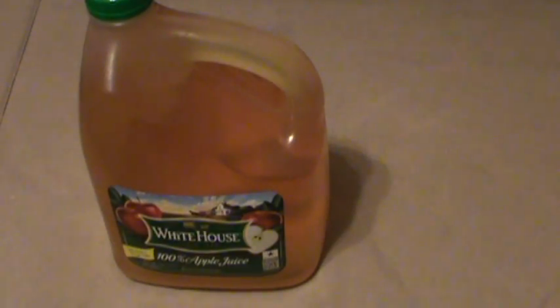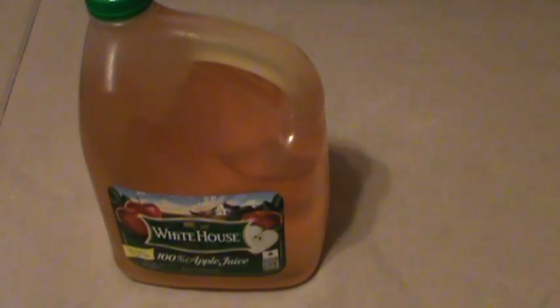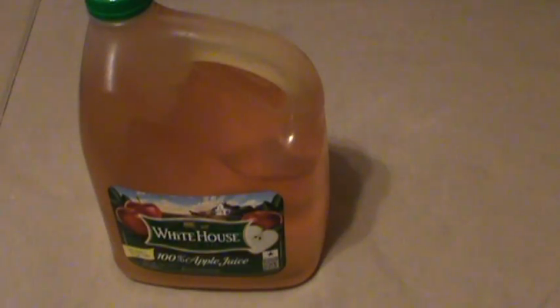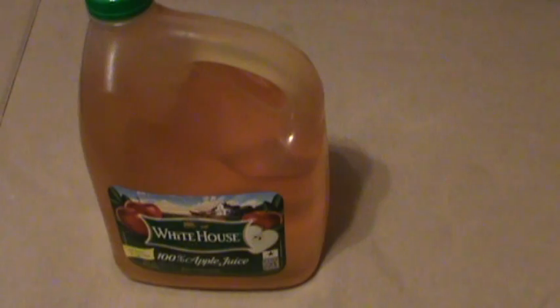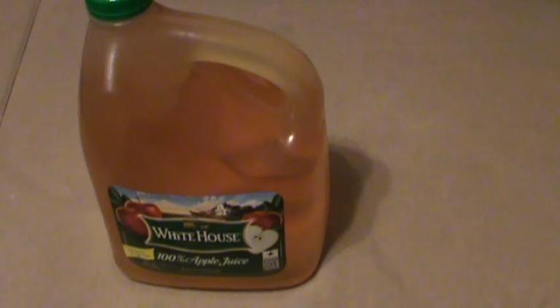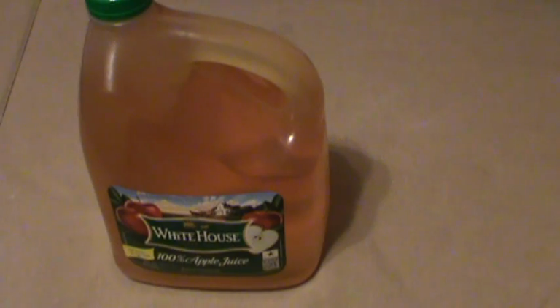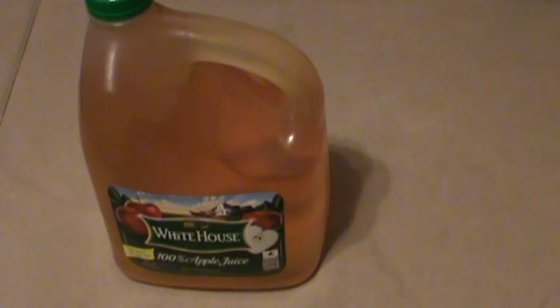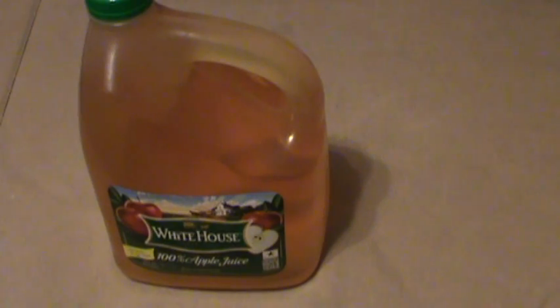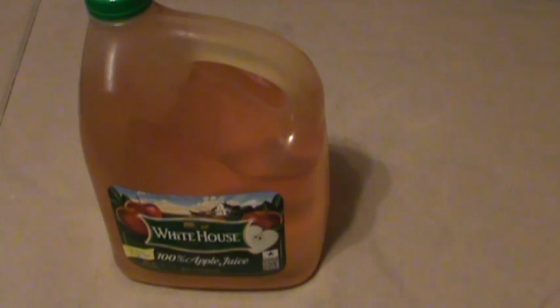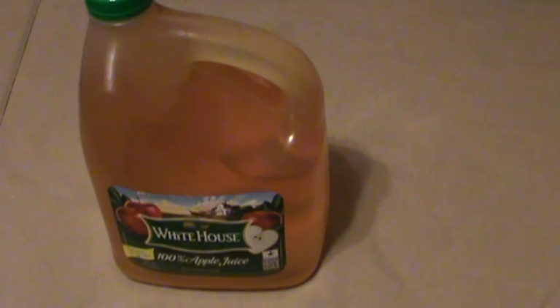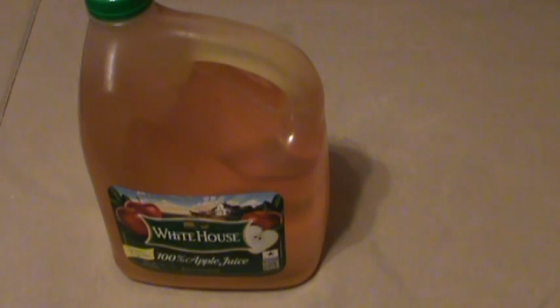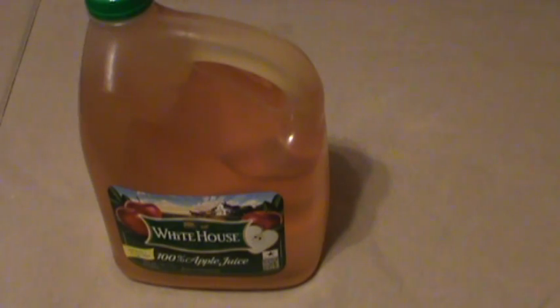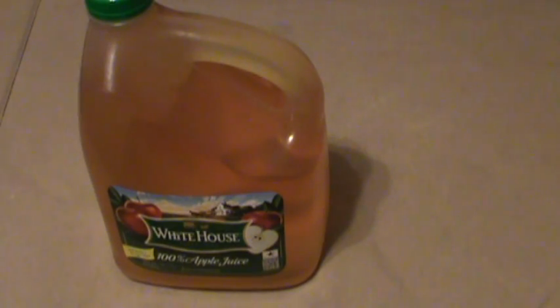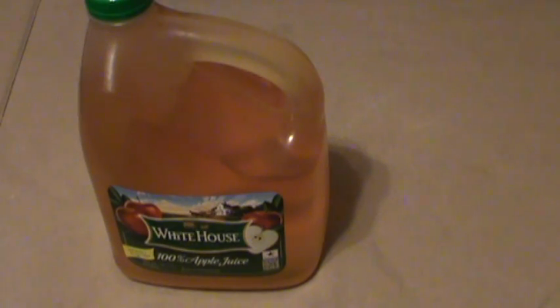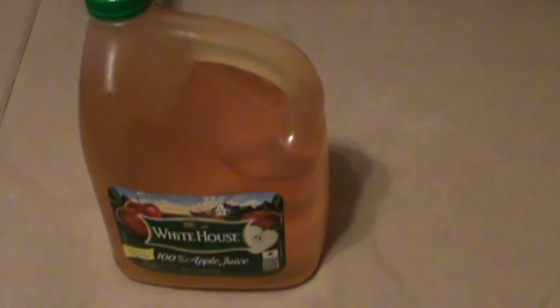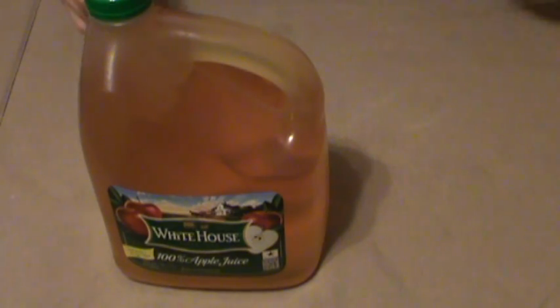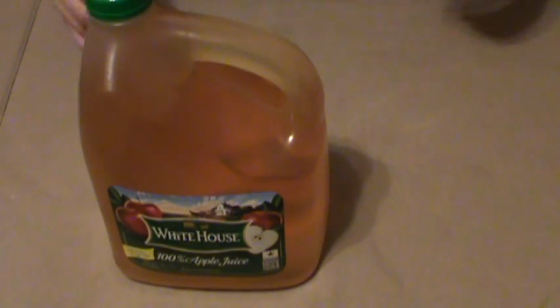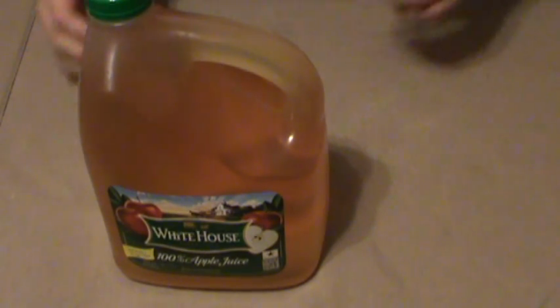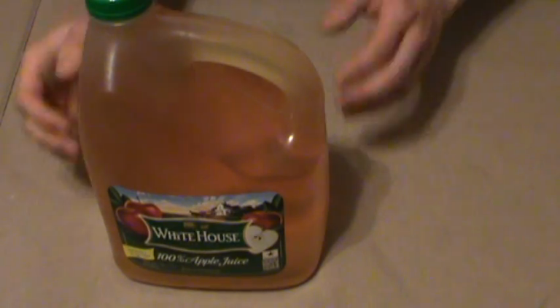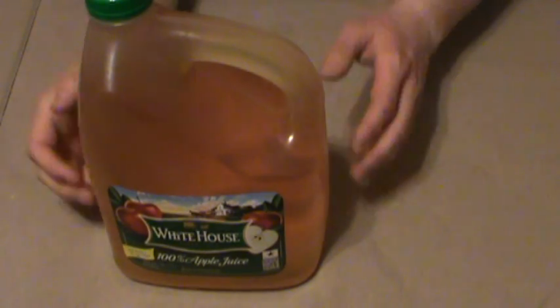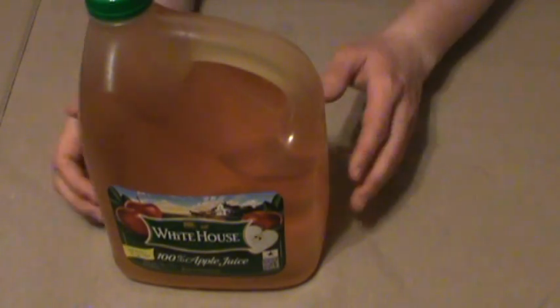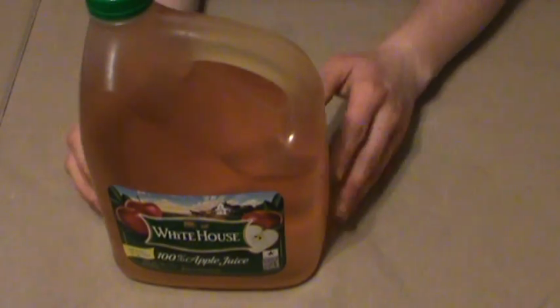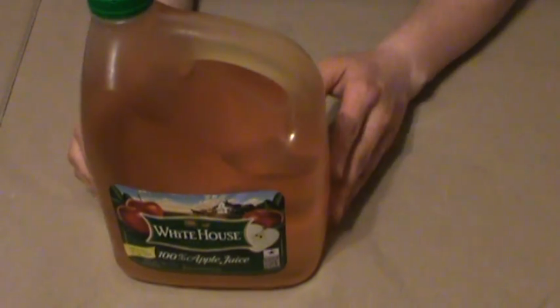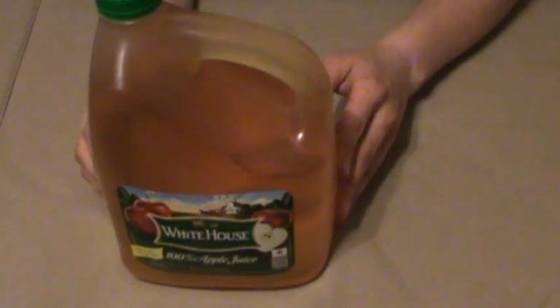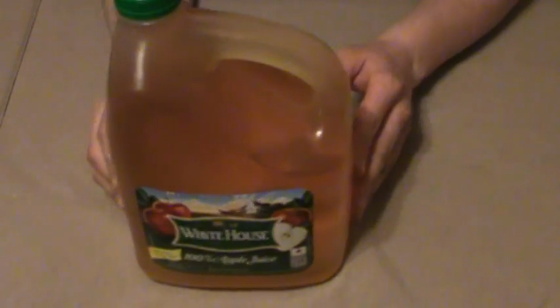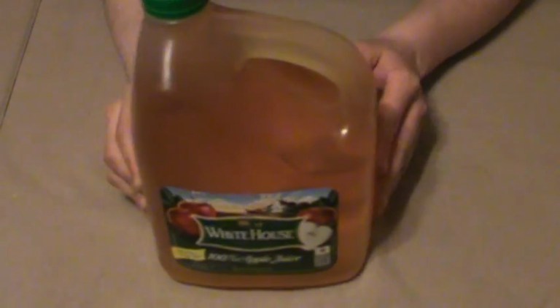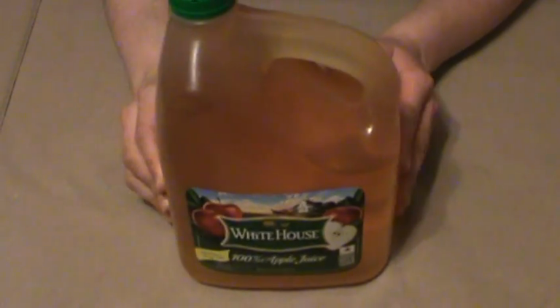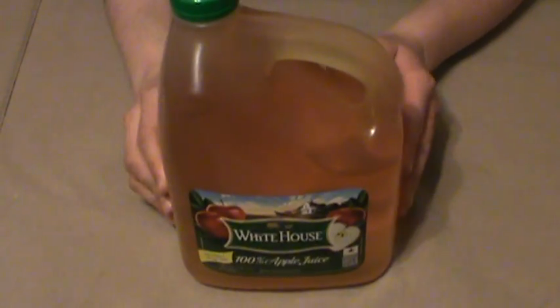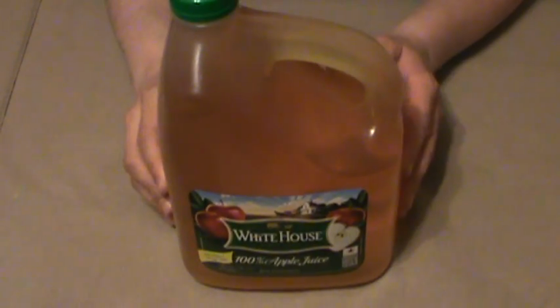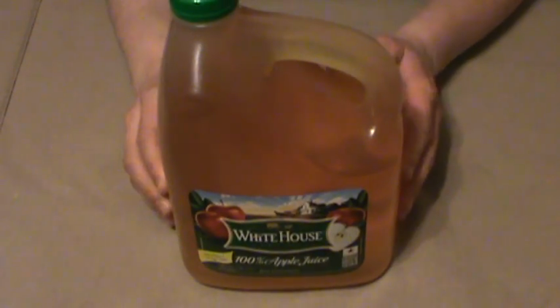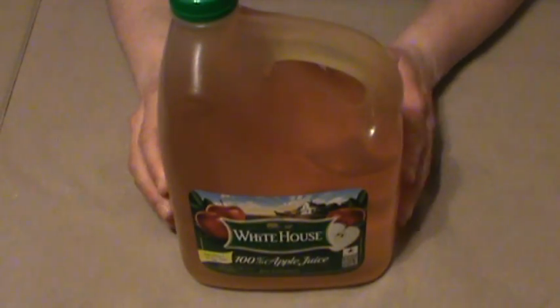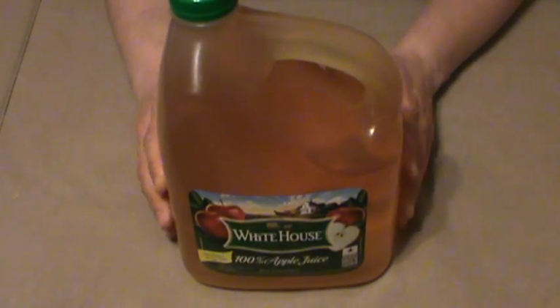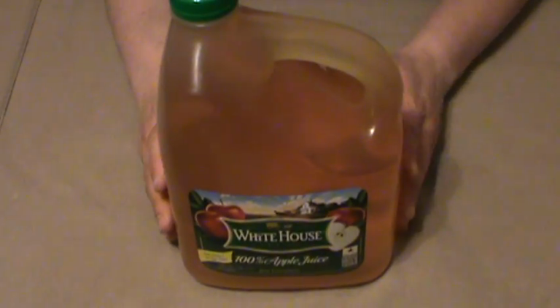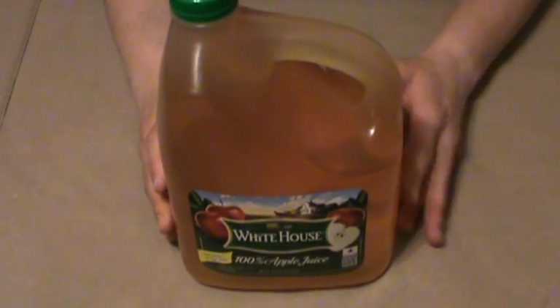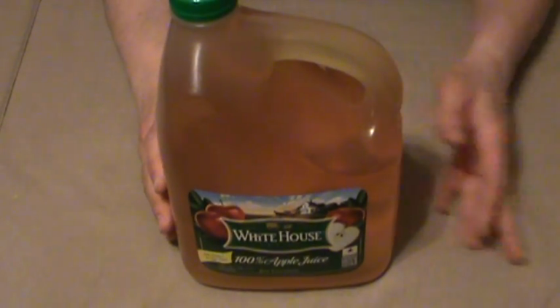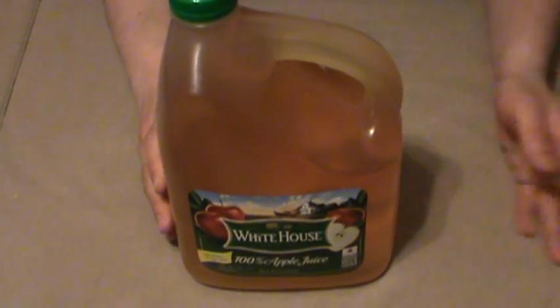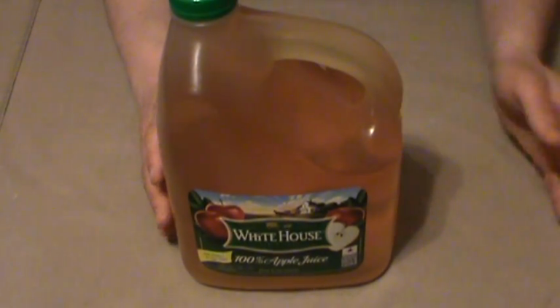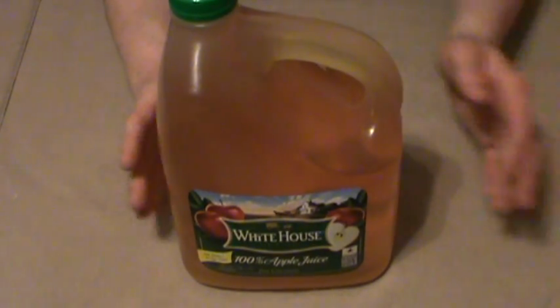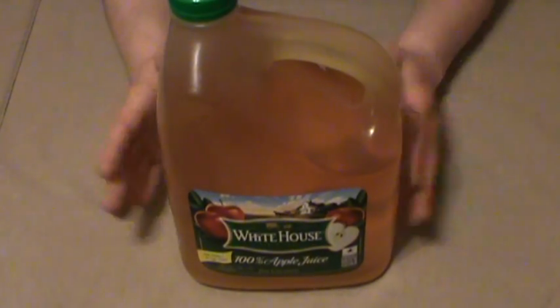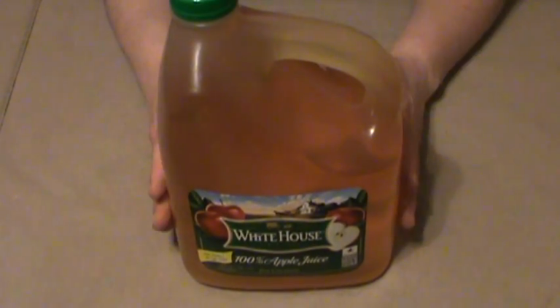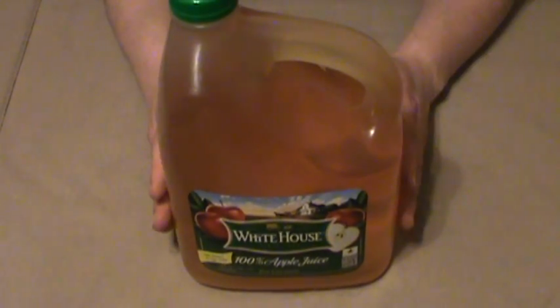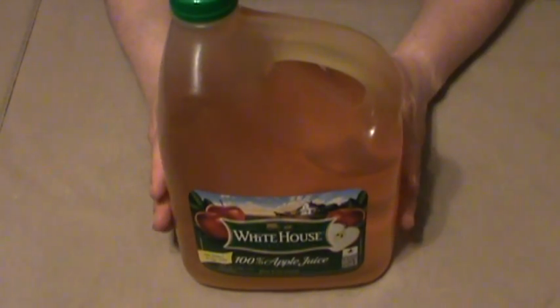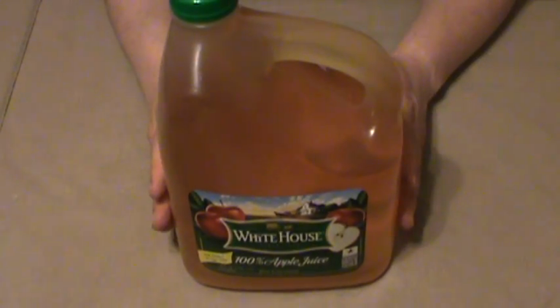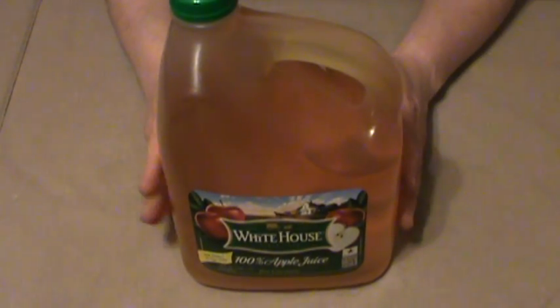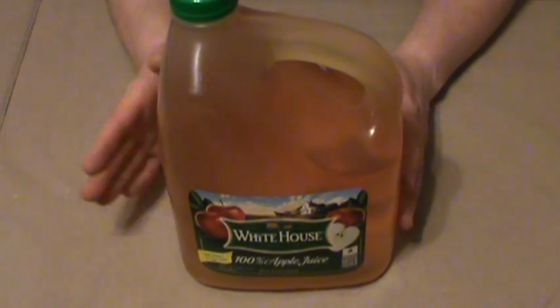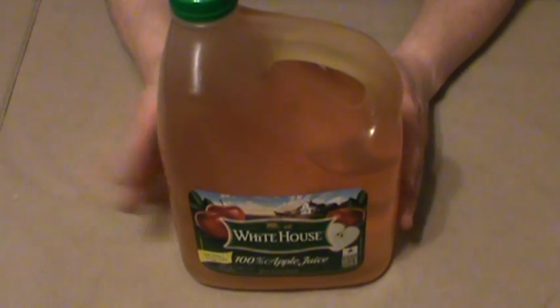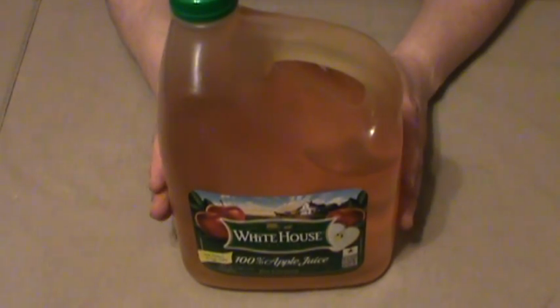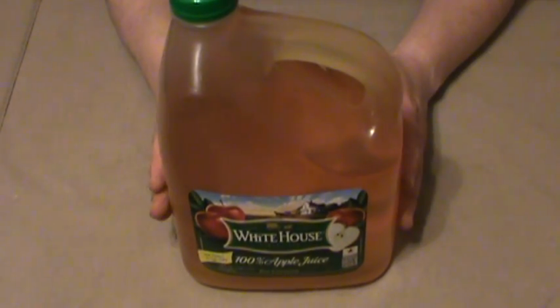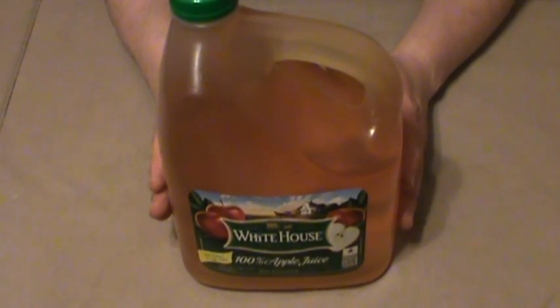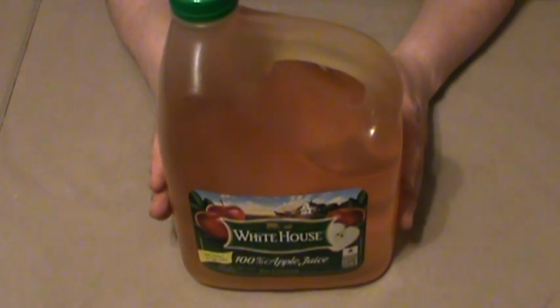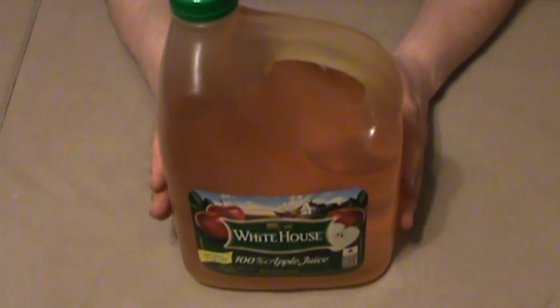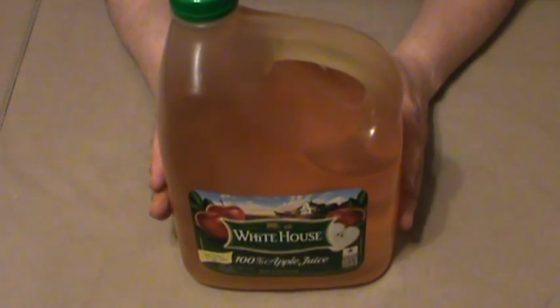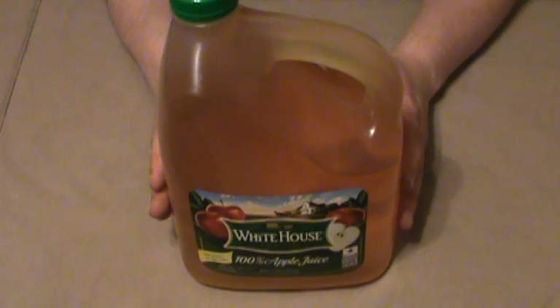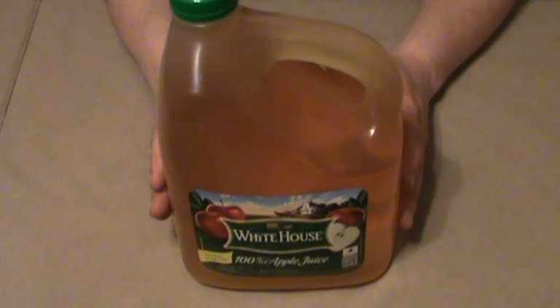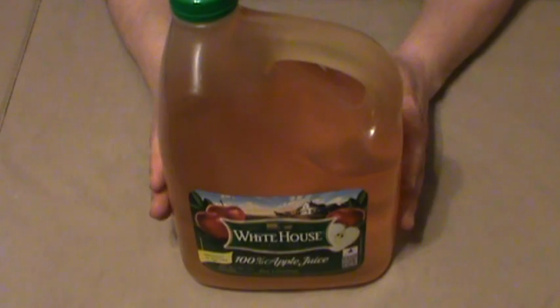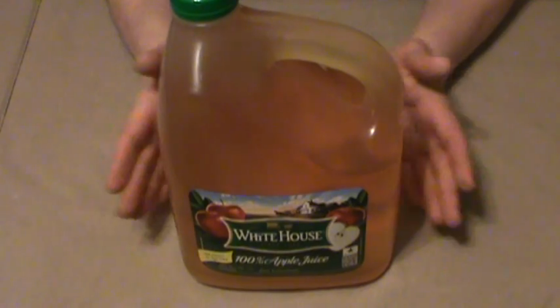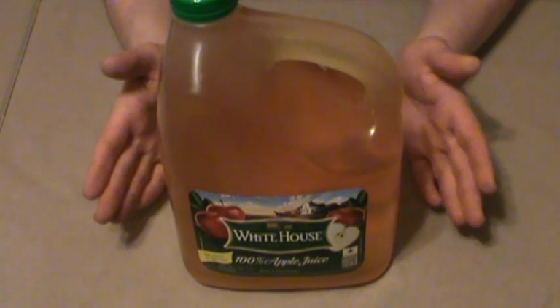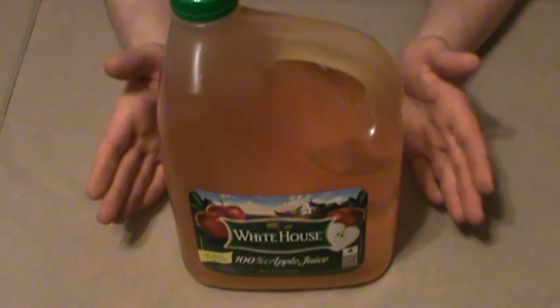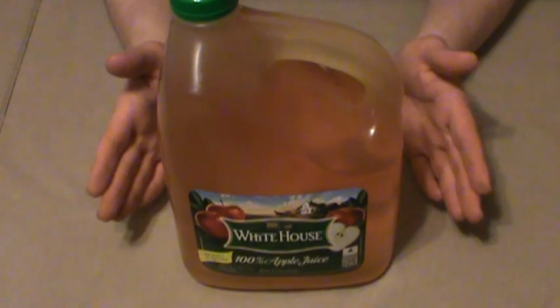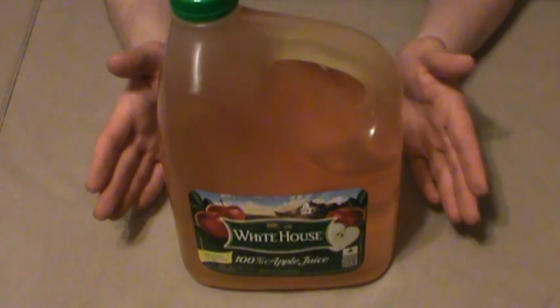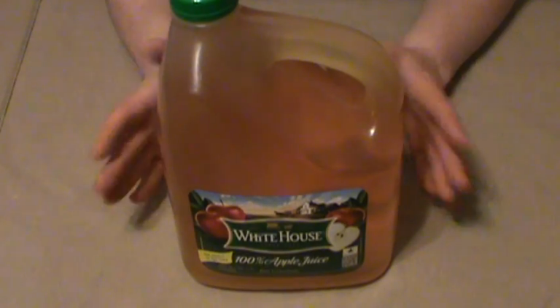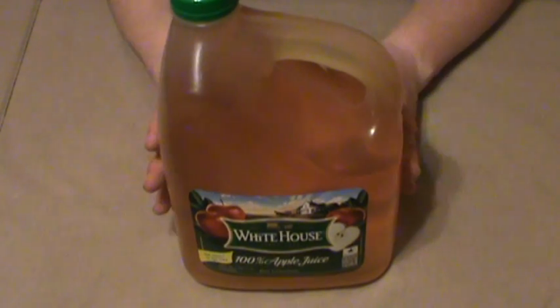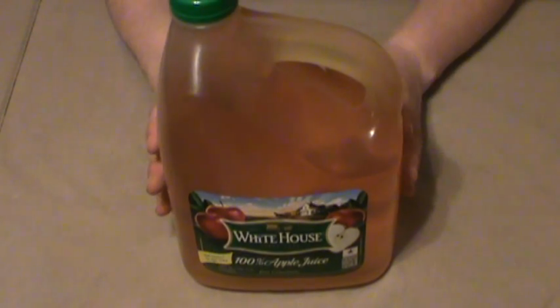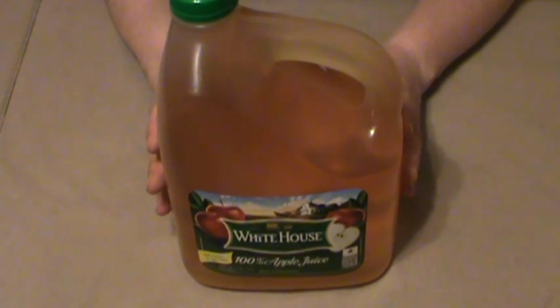I'm going to go ahead and assume you've already got your basic winemaking kit, have read up on it, have your basic chemicals and all that. So let's just jump right into it.